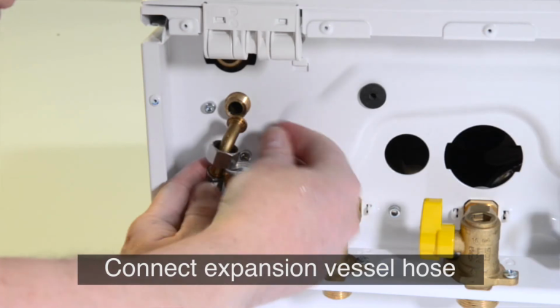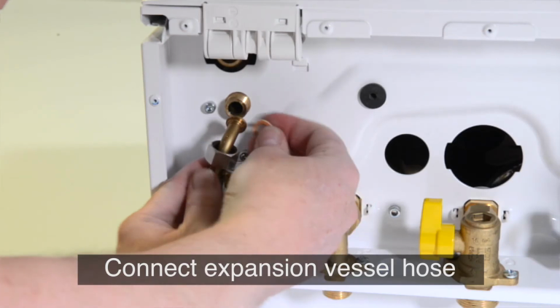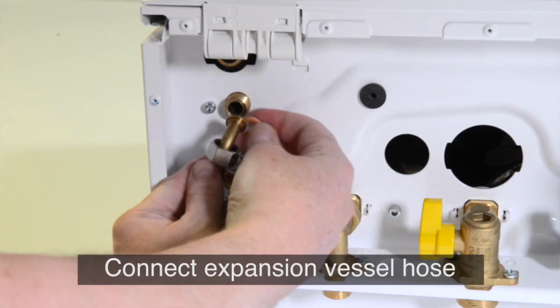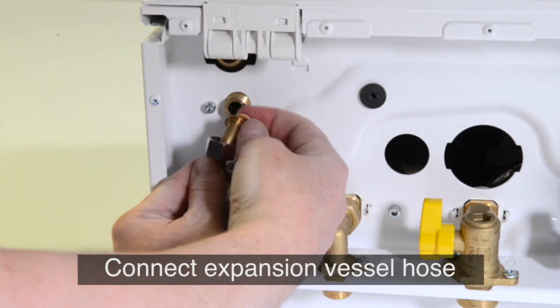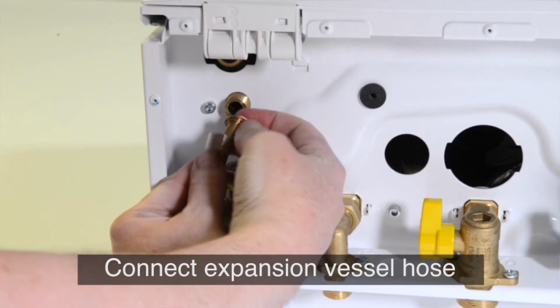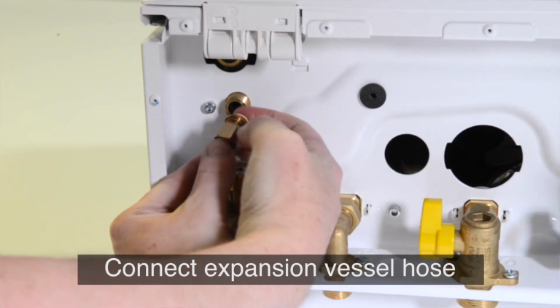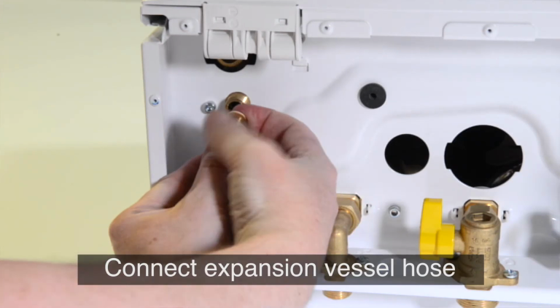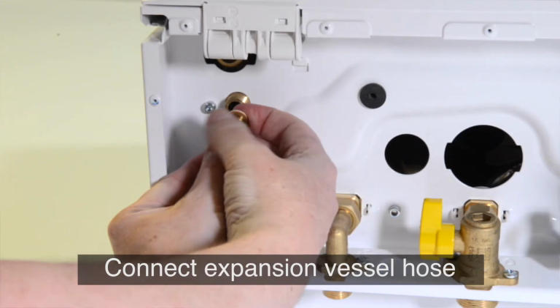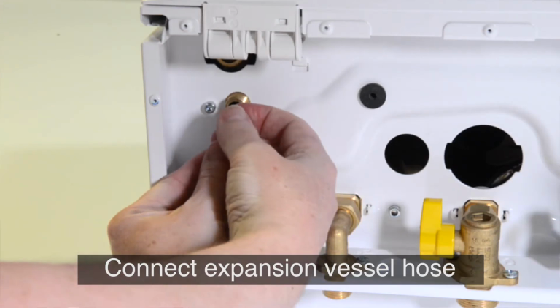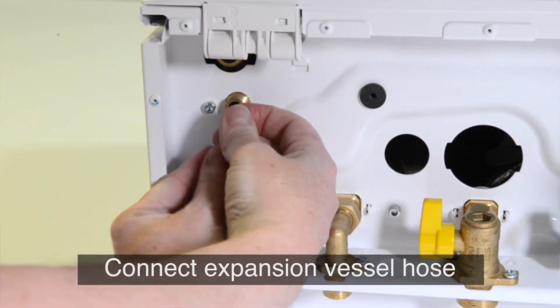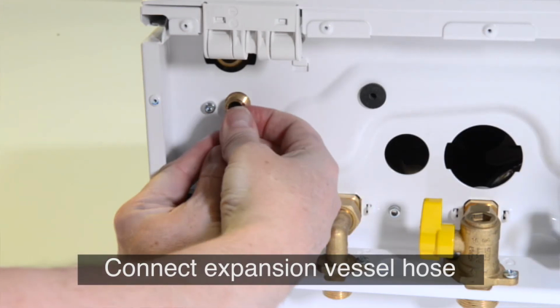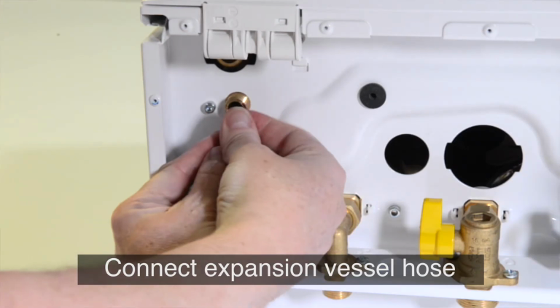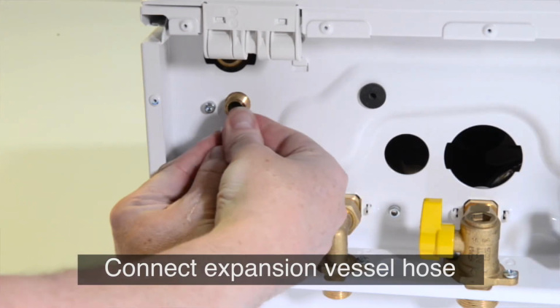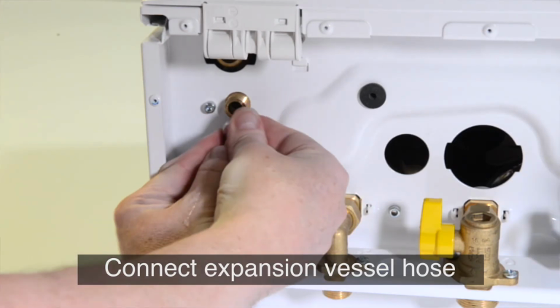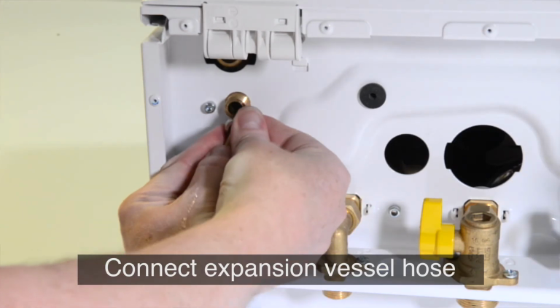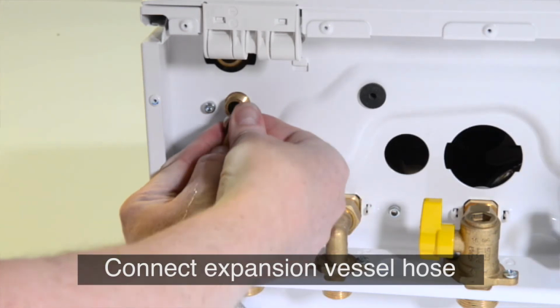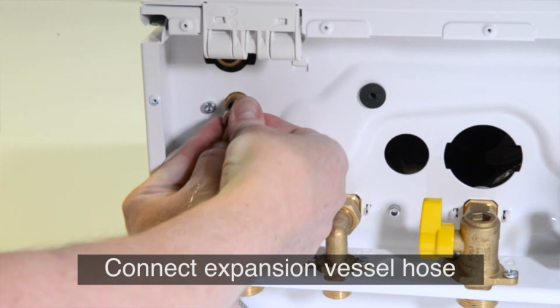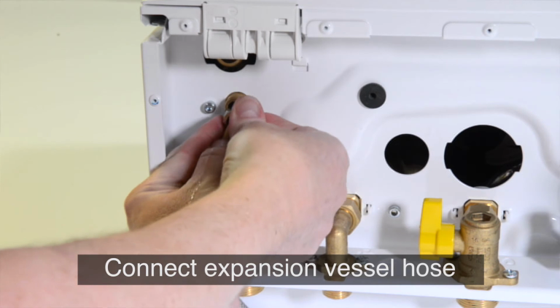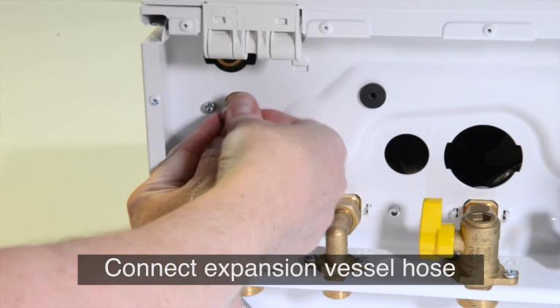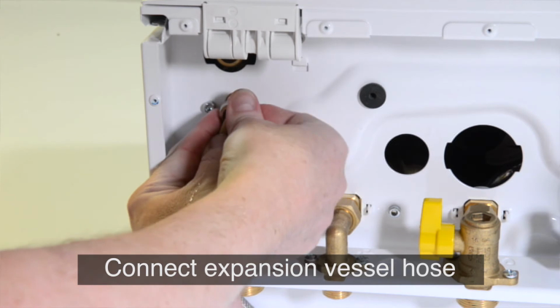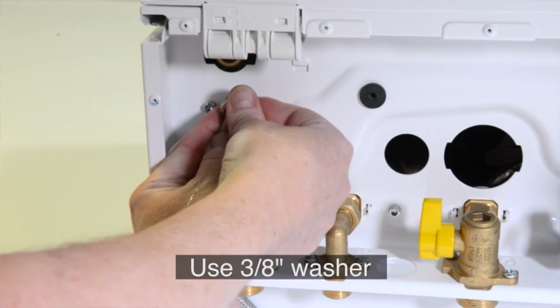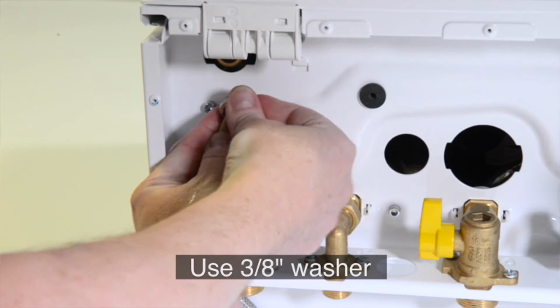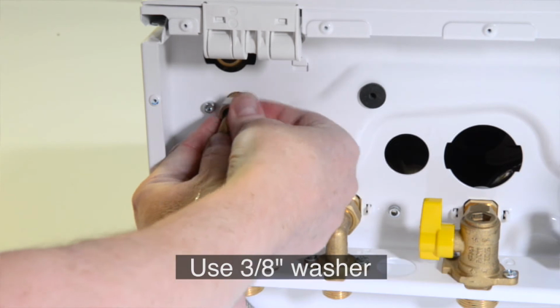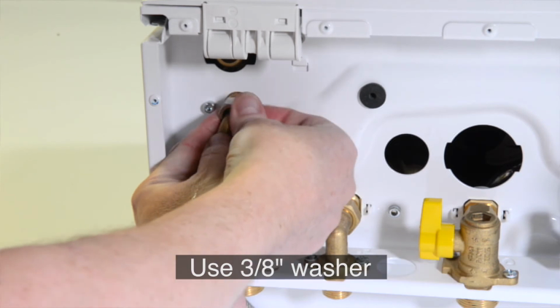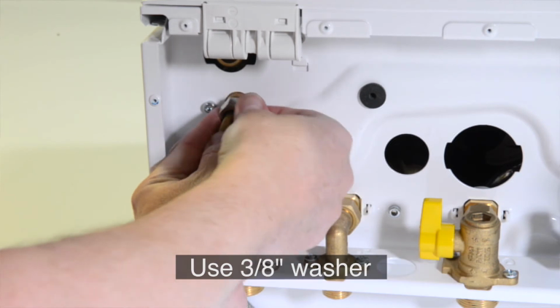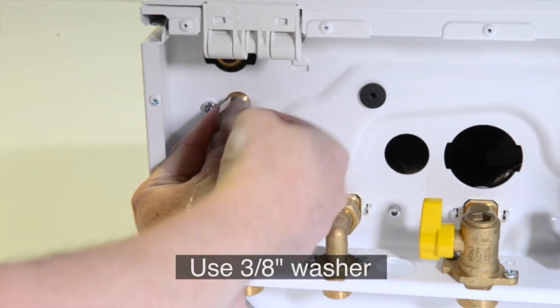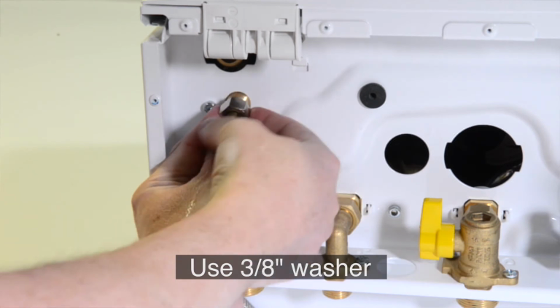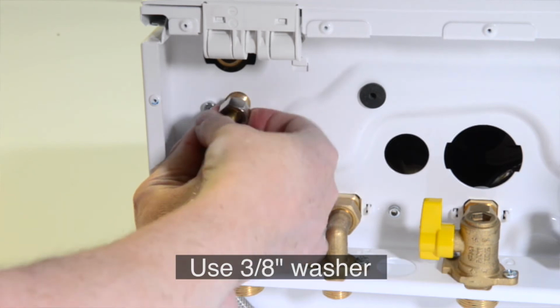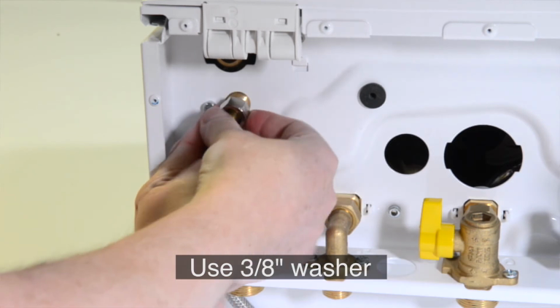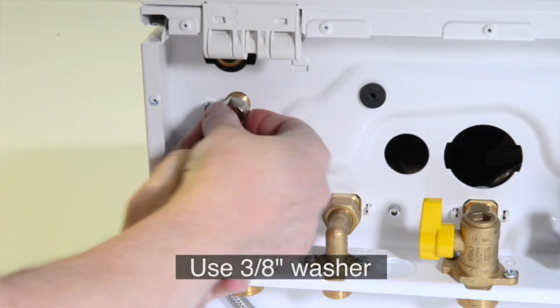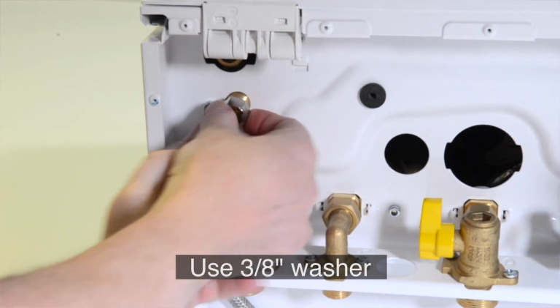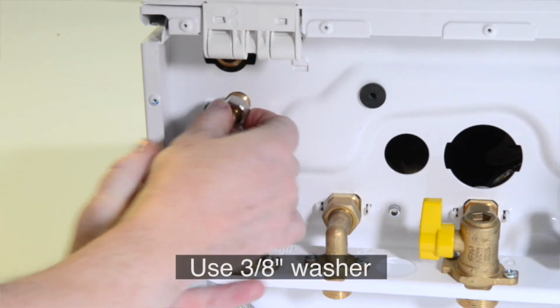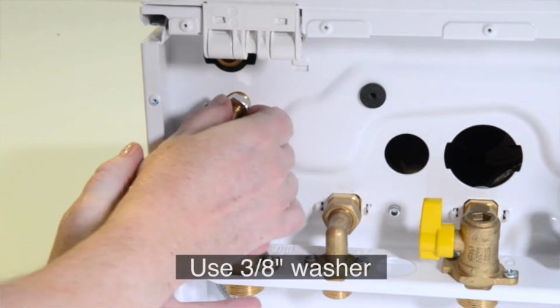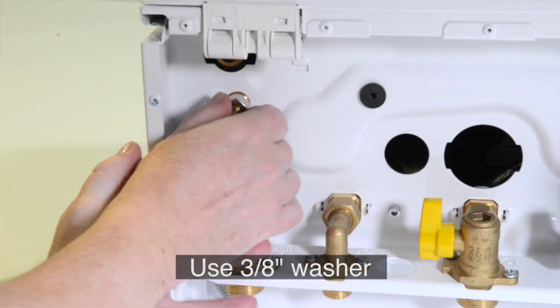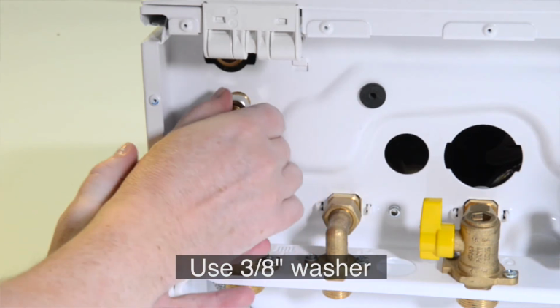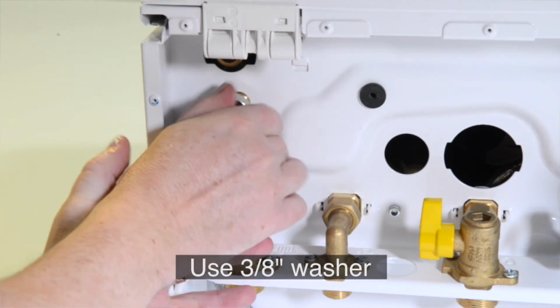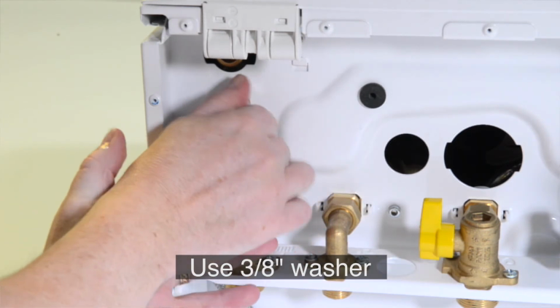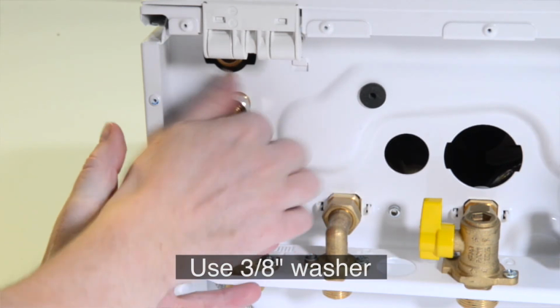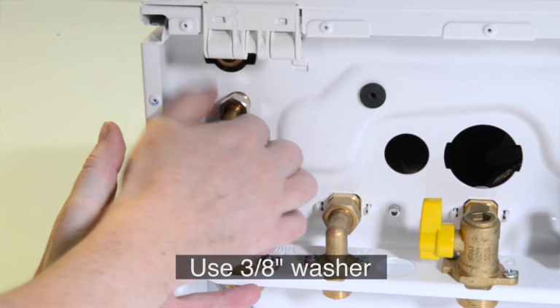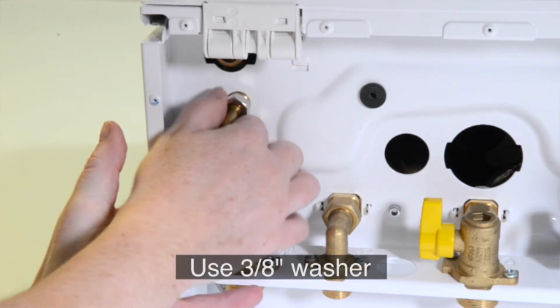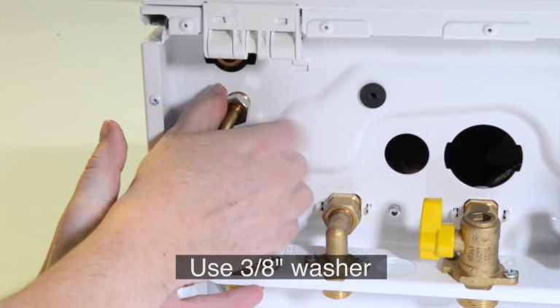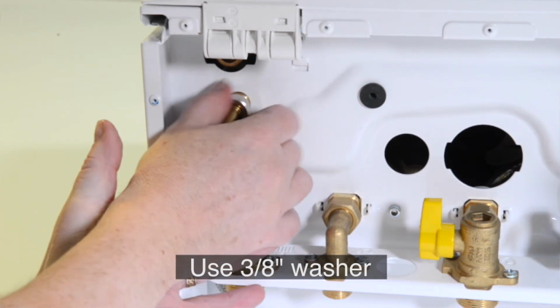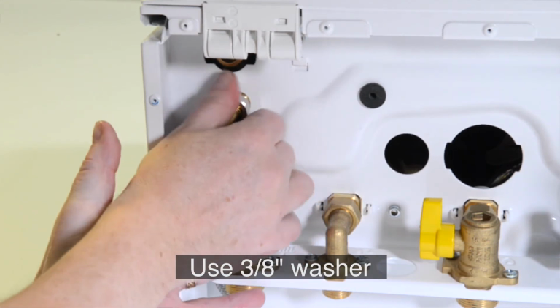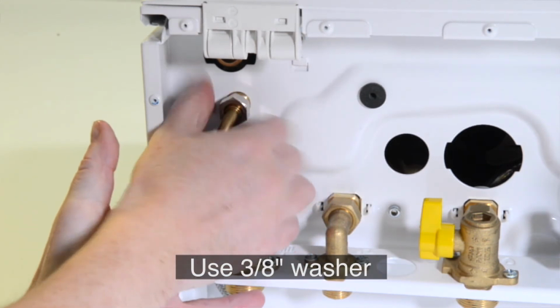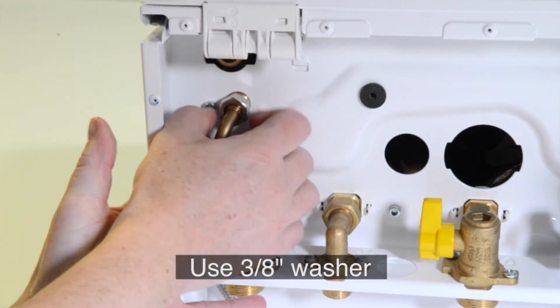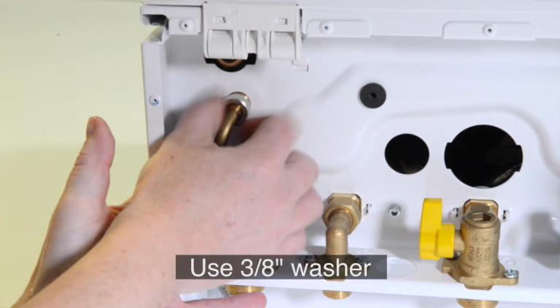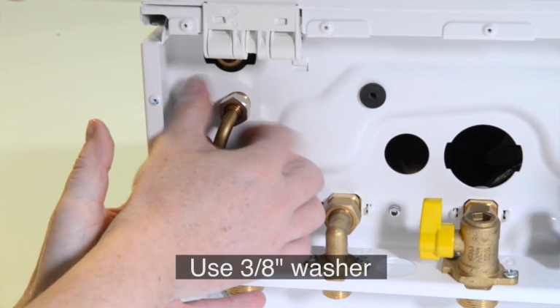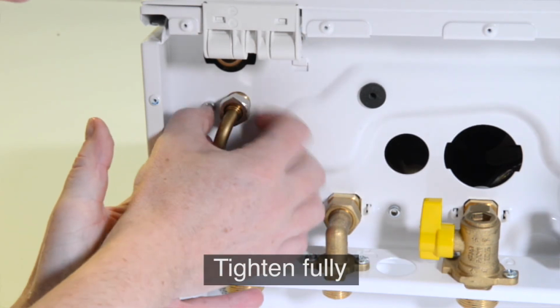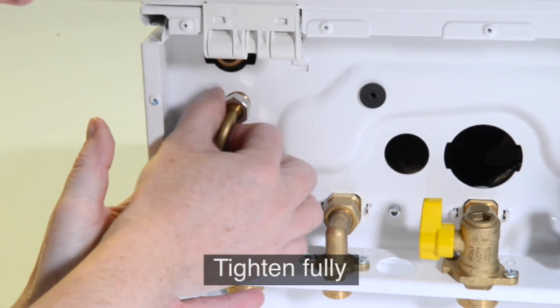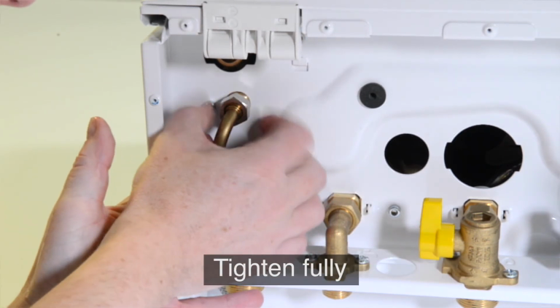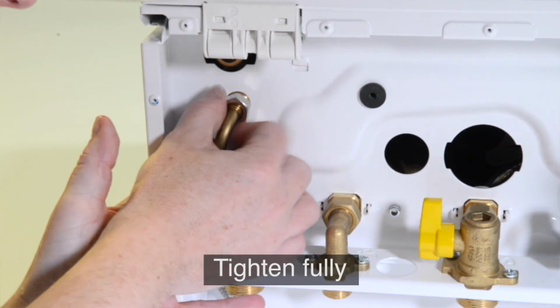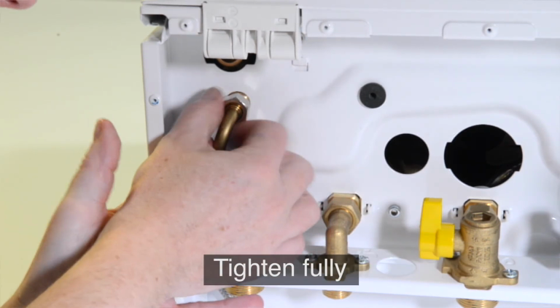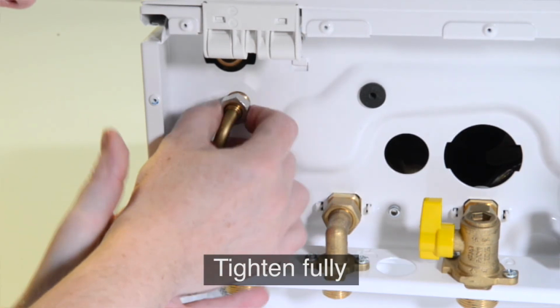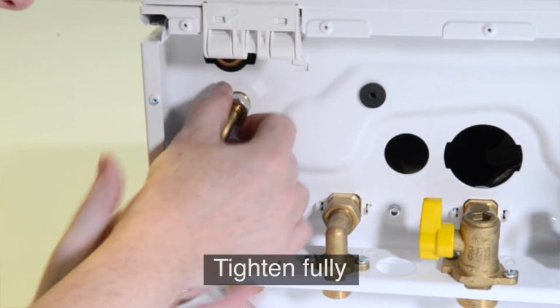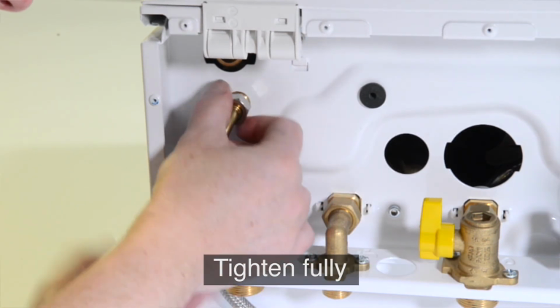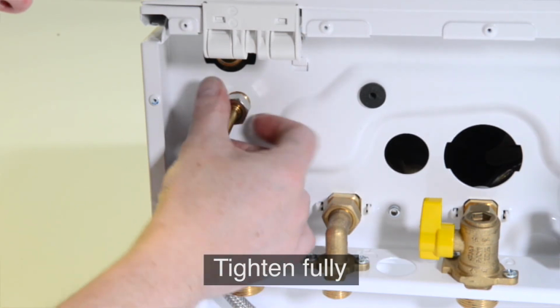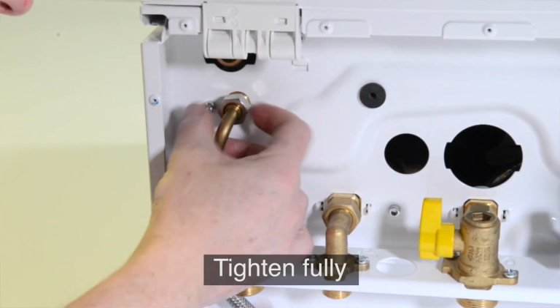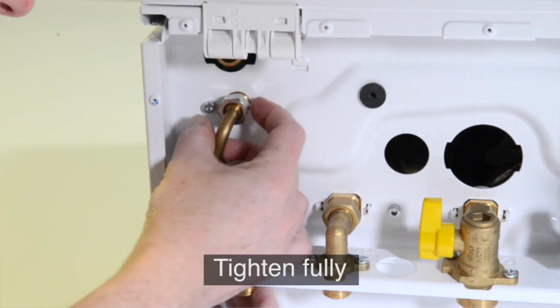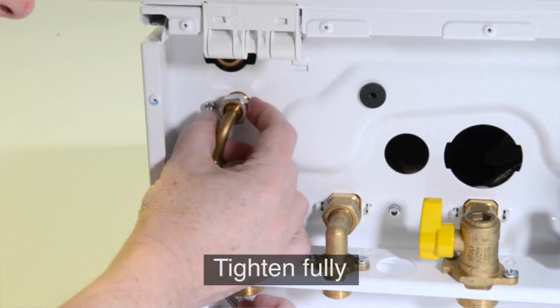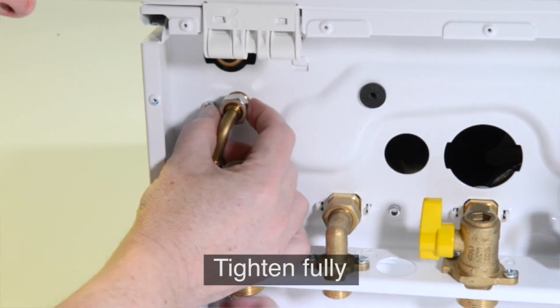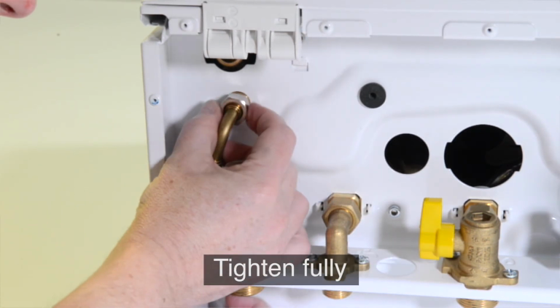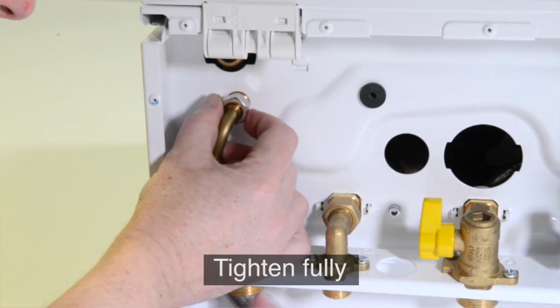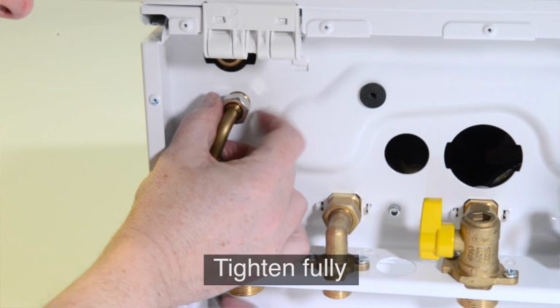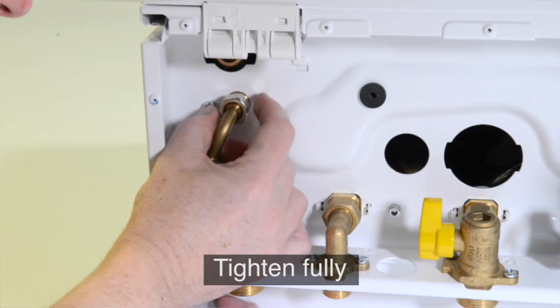Finally, connect the expansion vessel hose to the expansion hose position on the boiler with the use of a 3/8th washer and tighten fully.